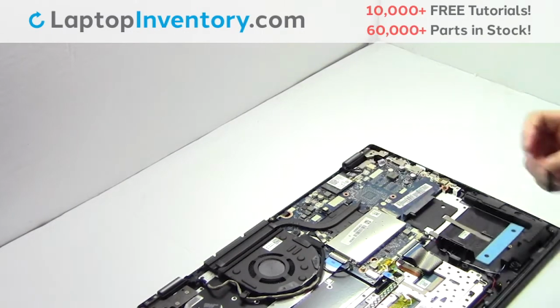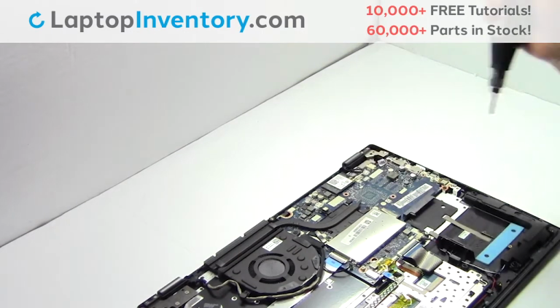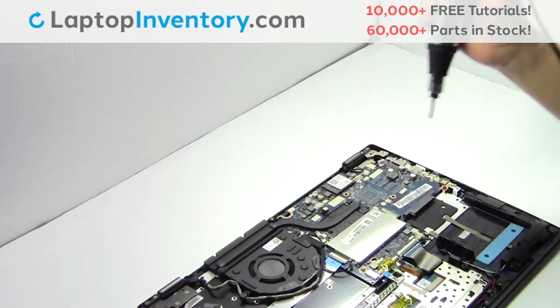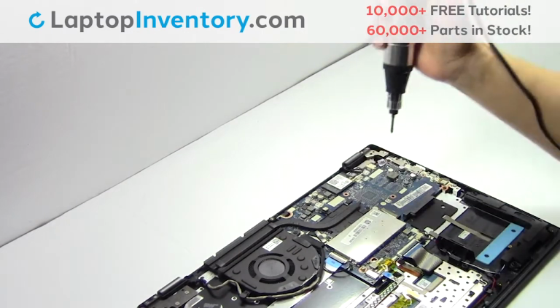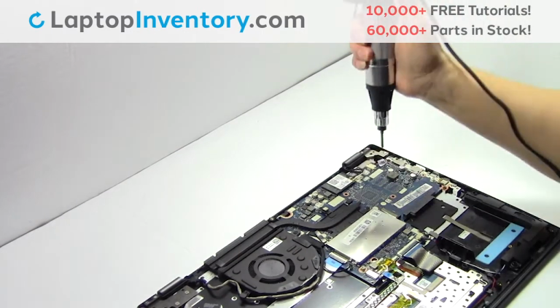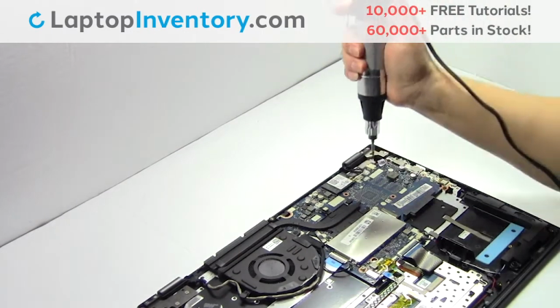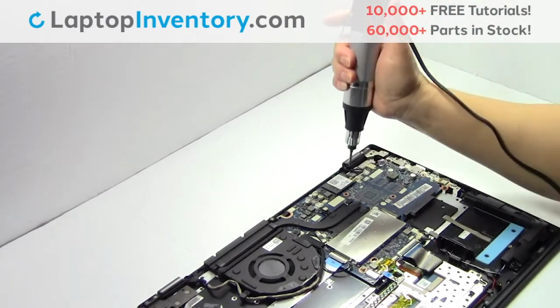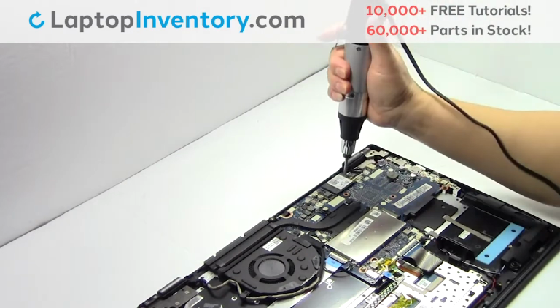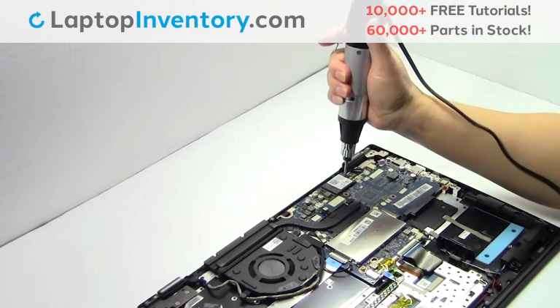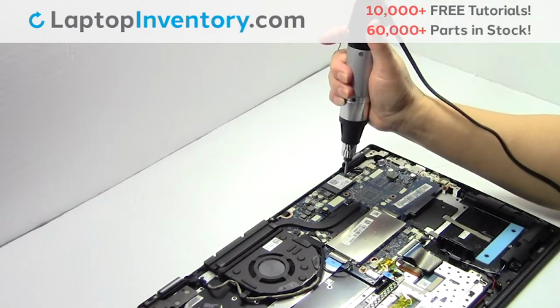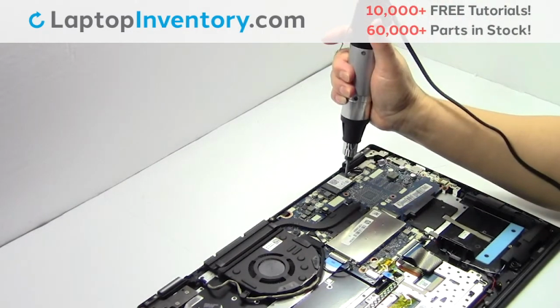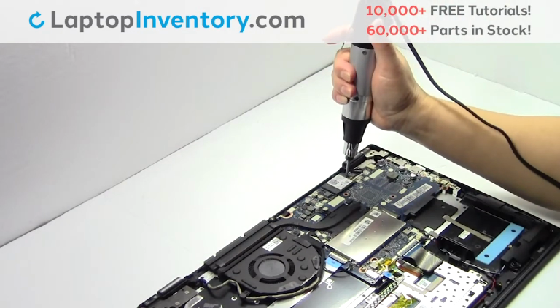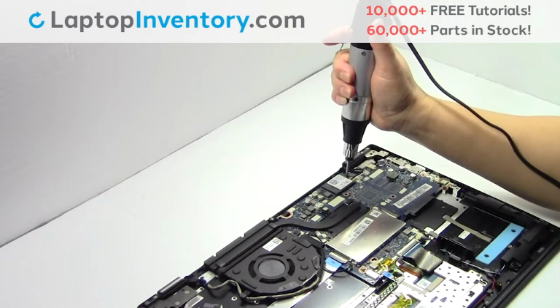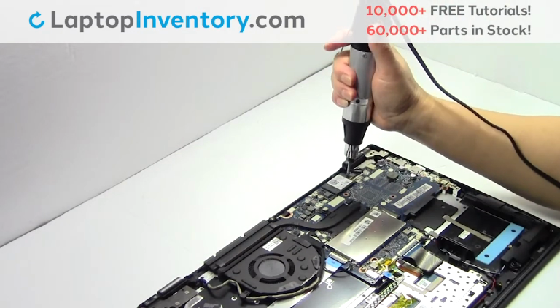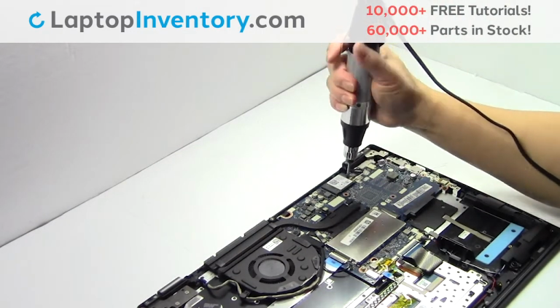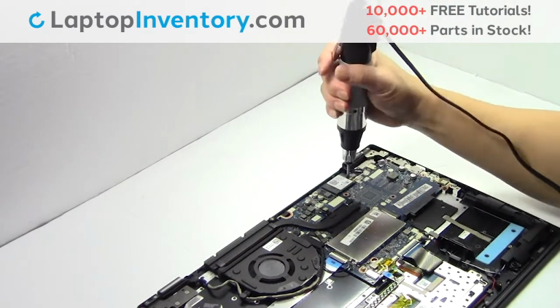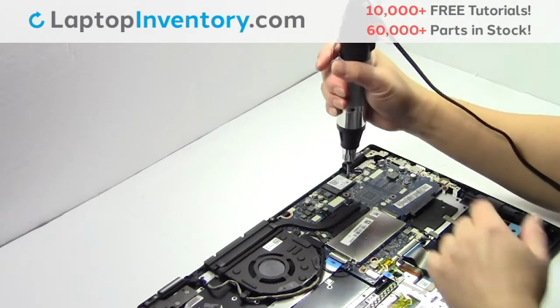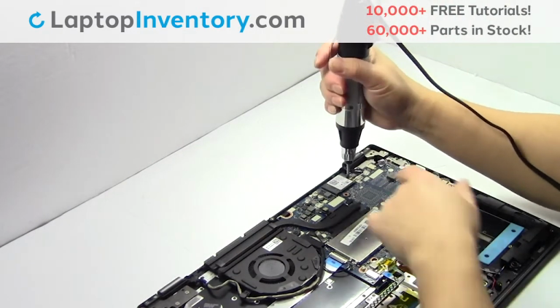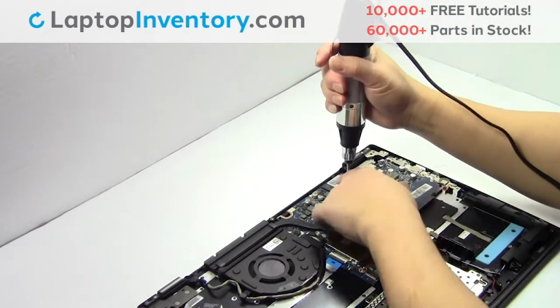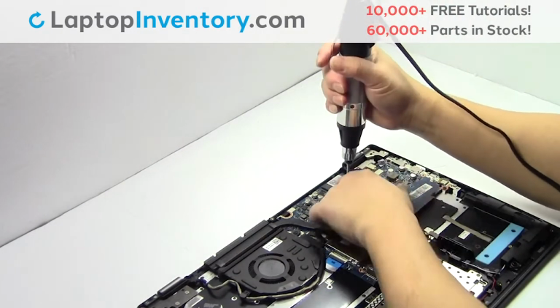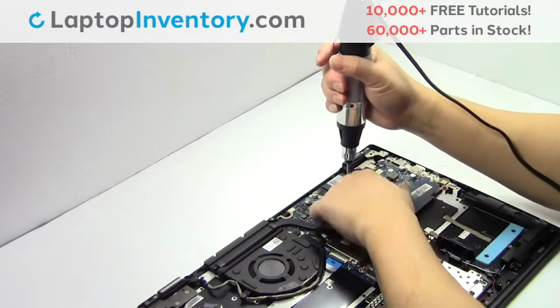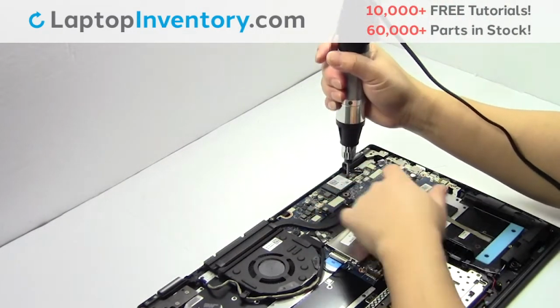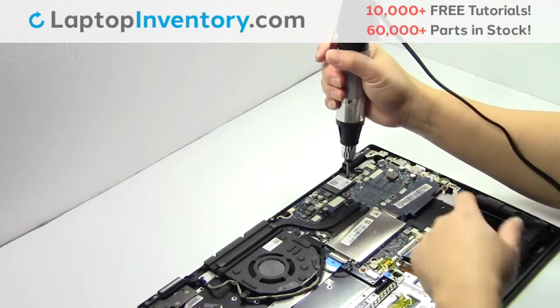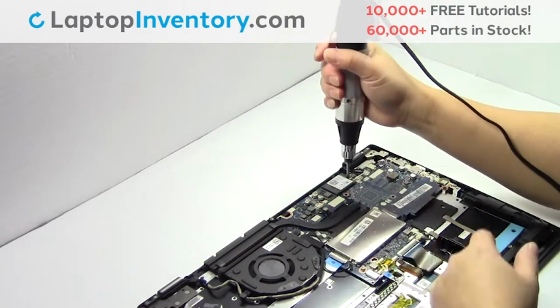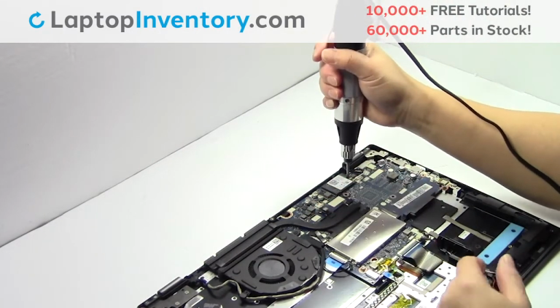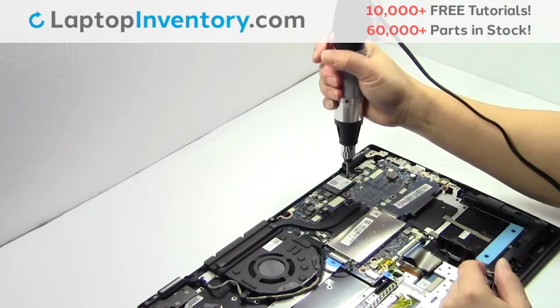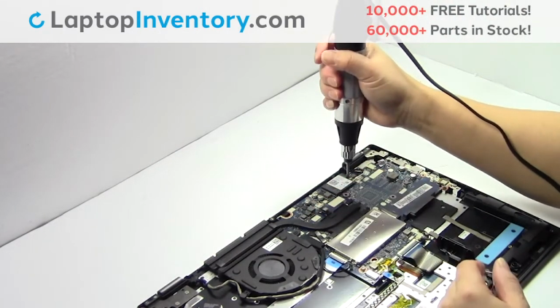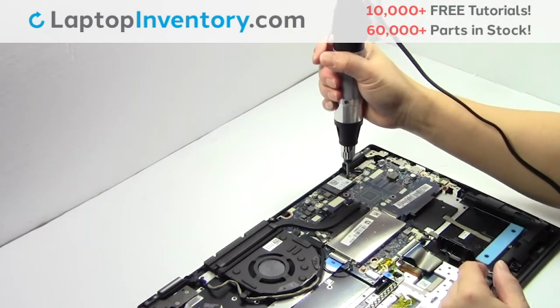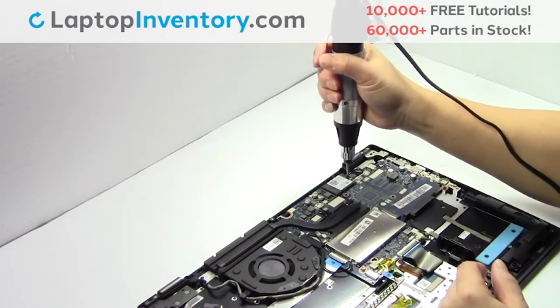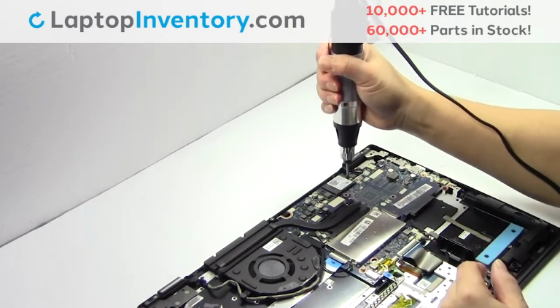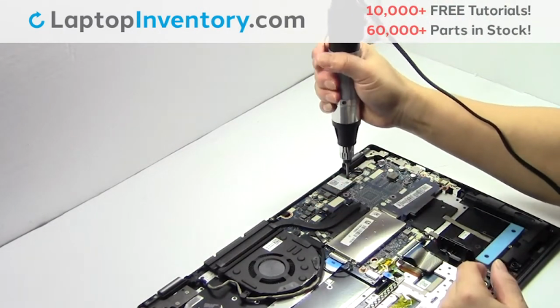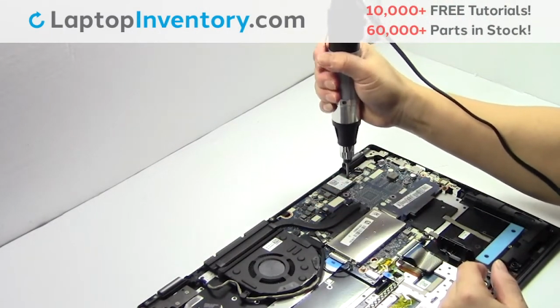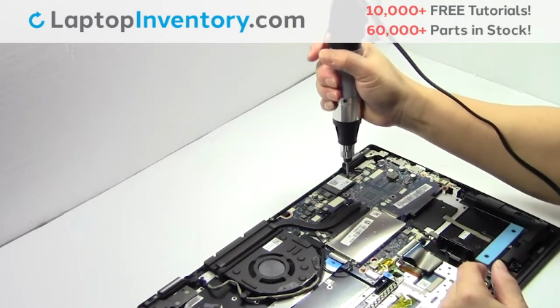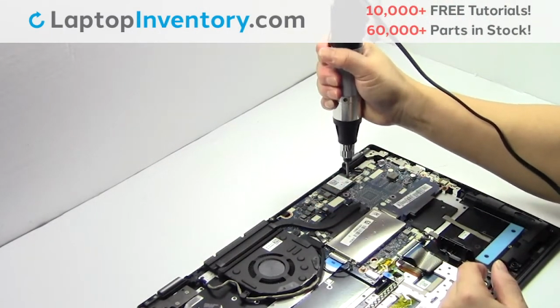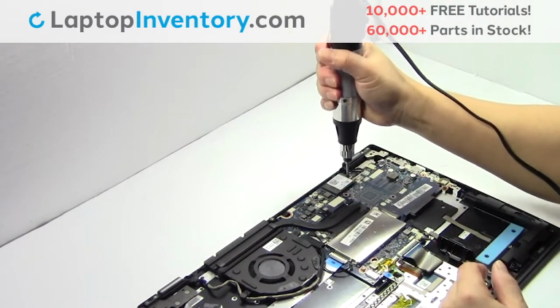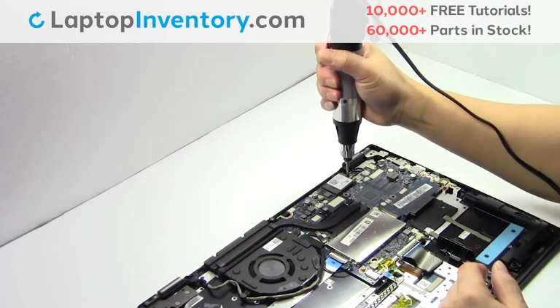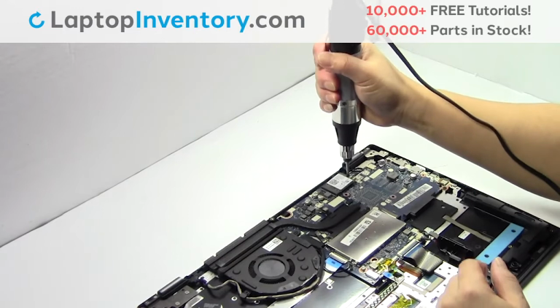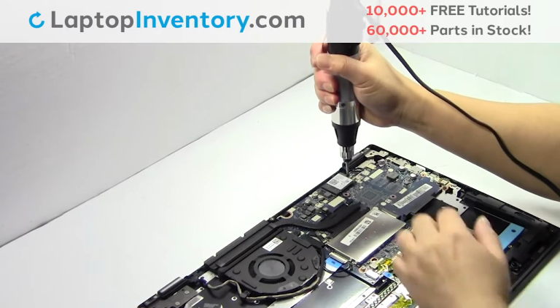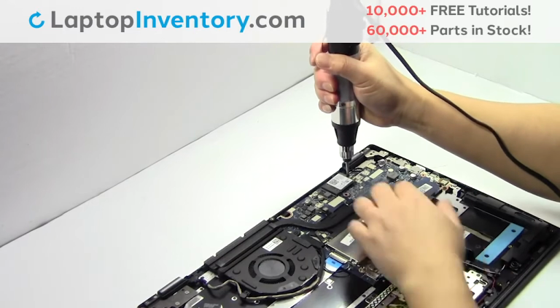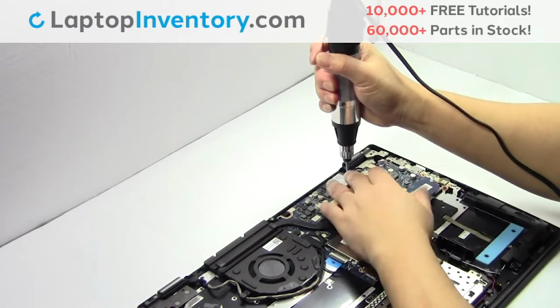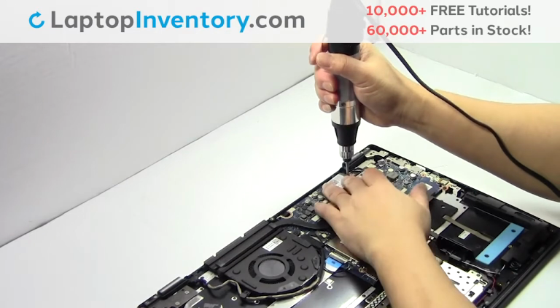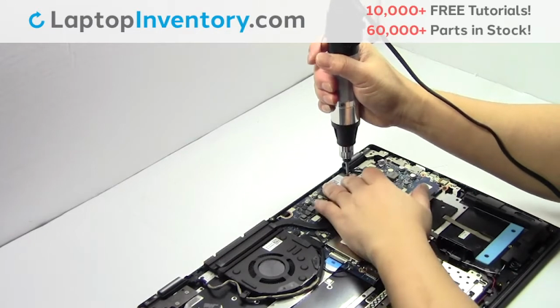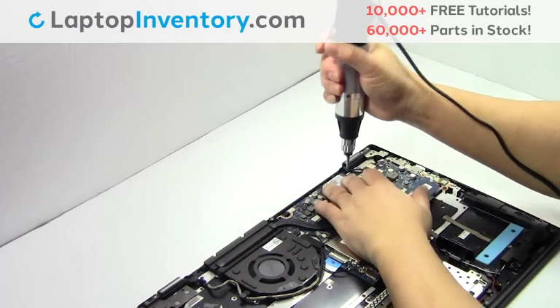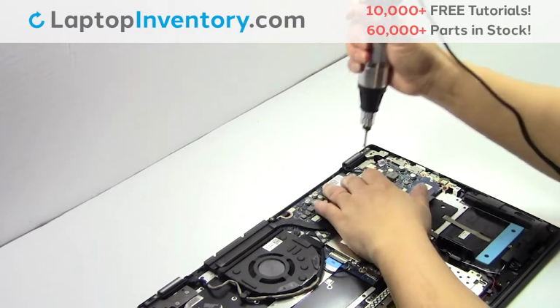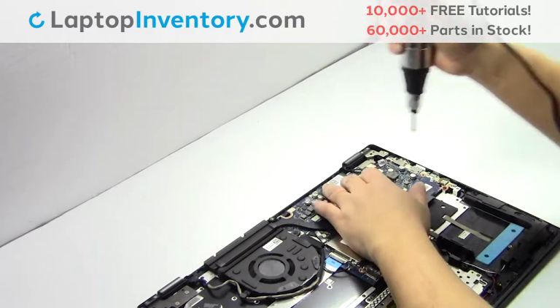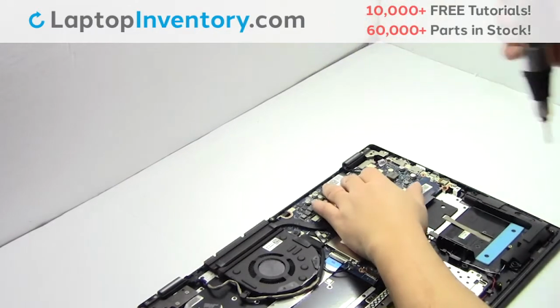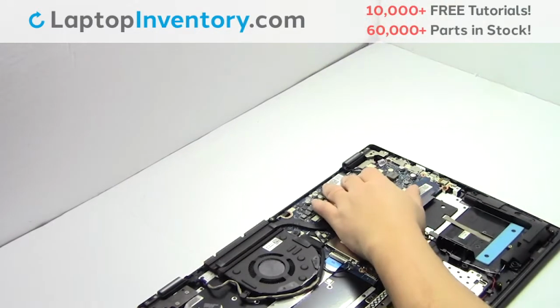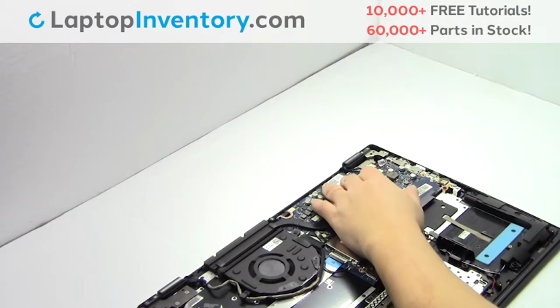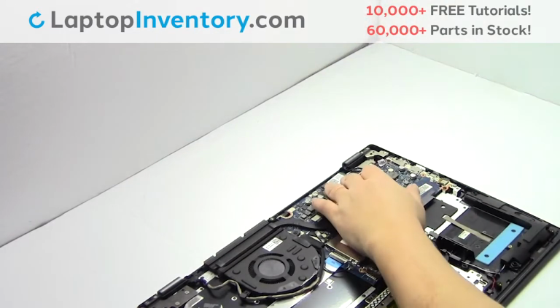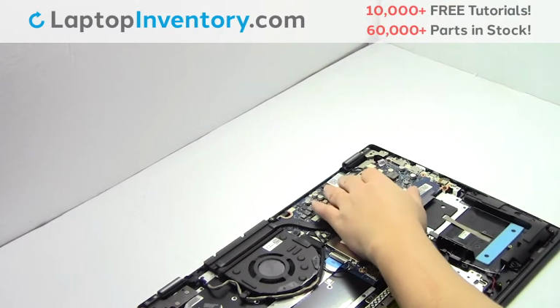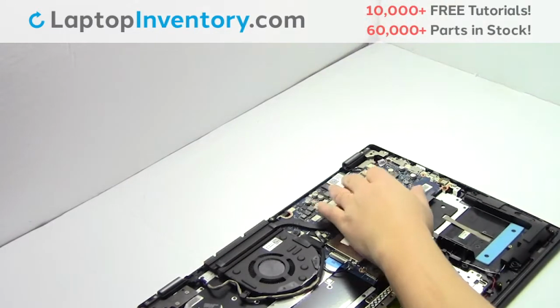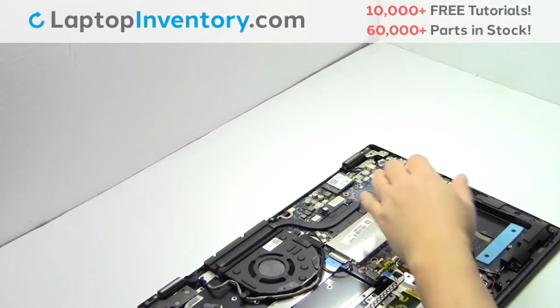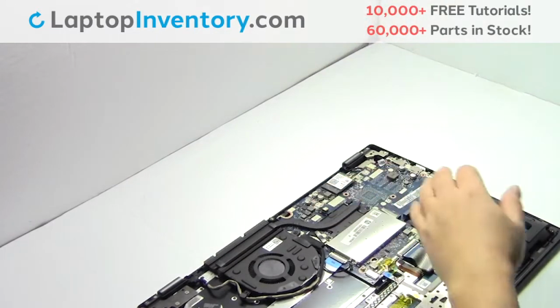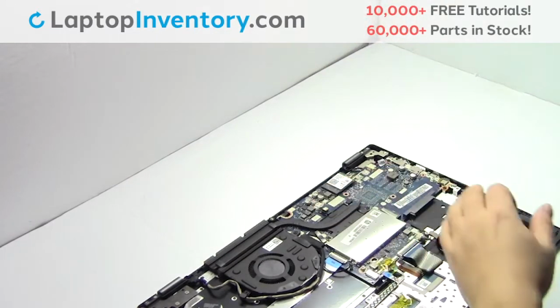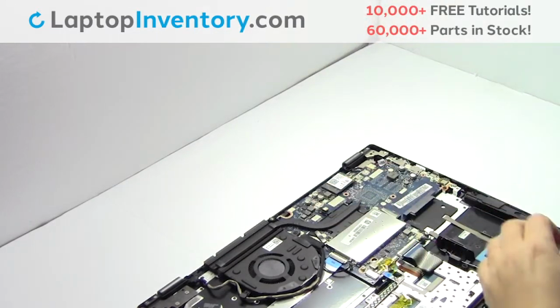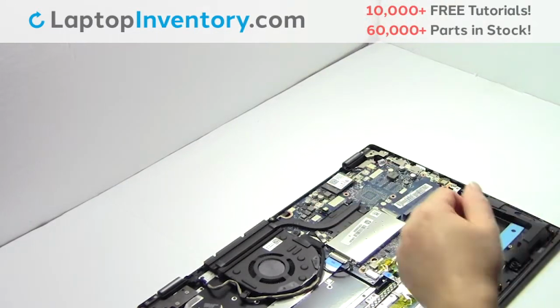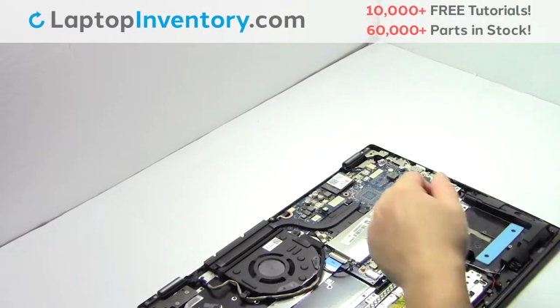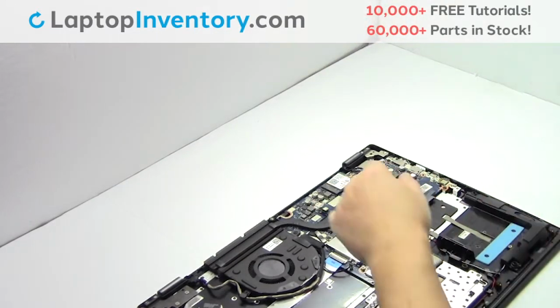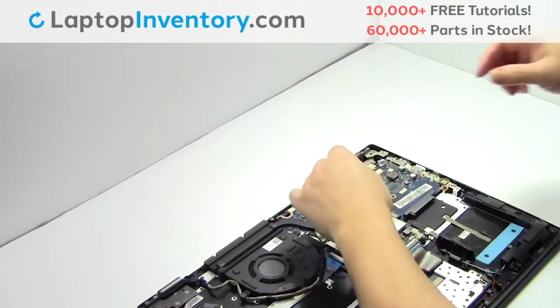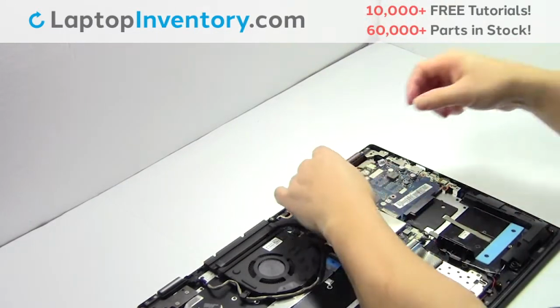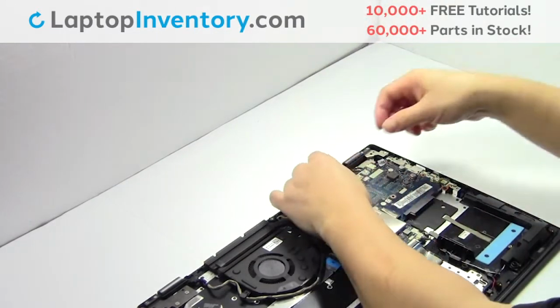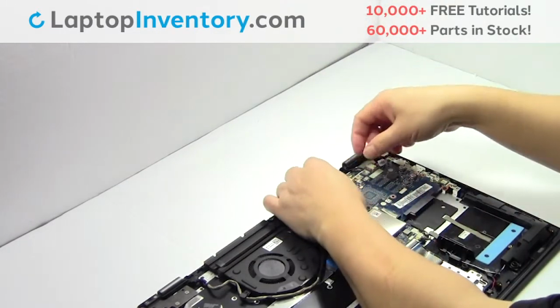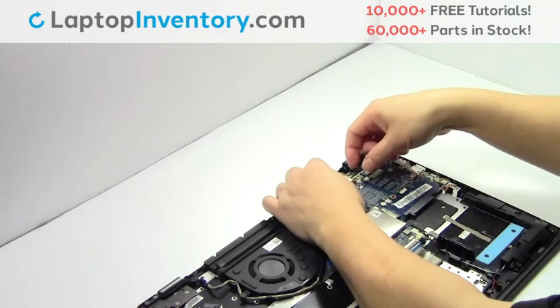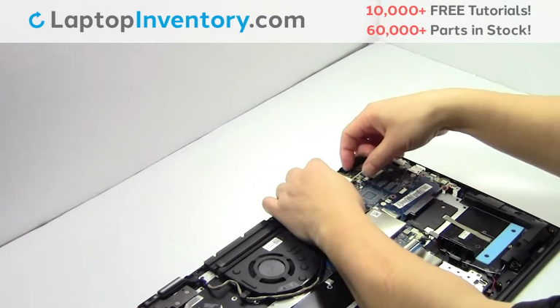Remove the screw. Remove the screw. Remove the card.